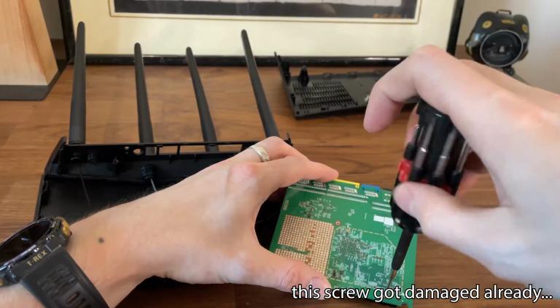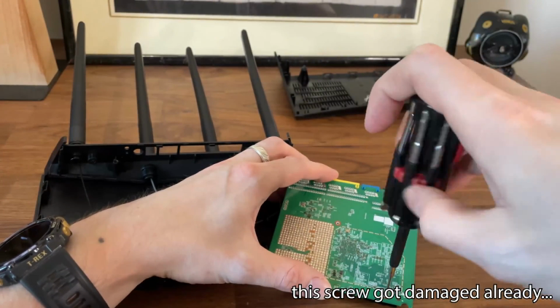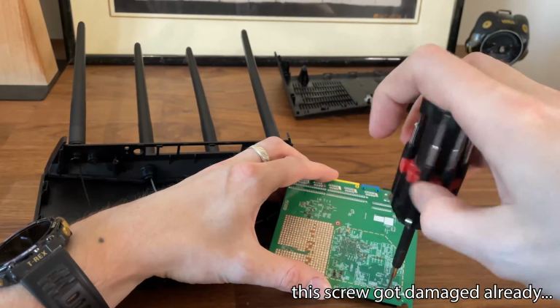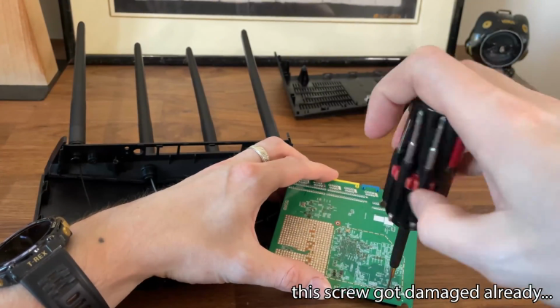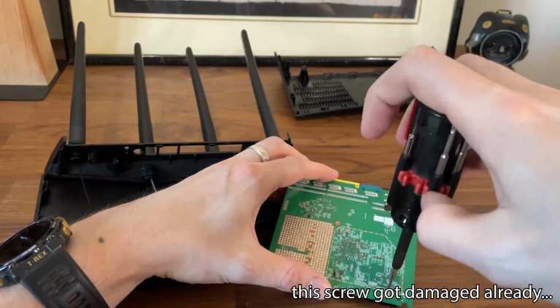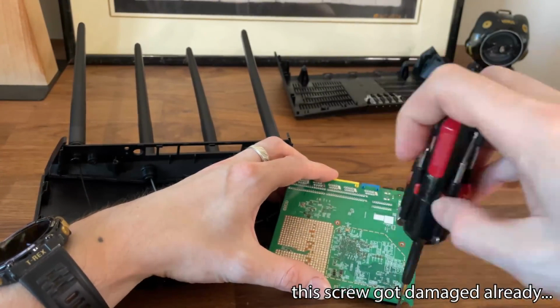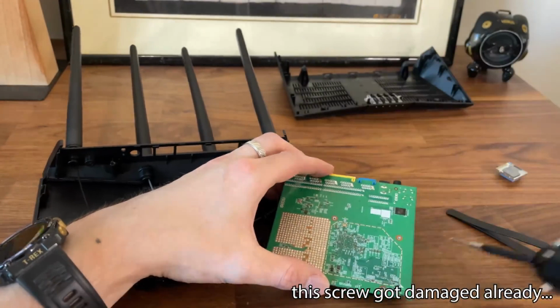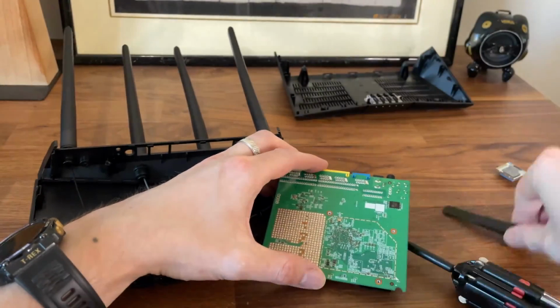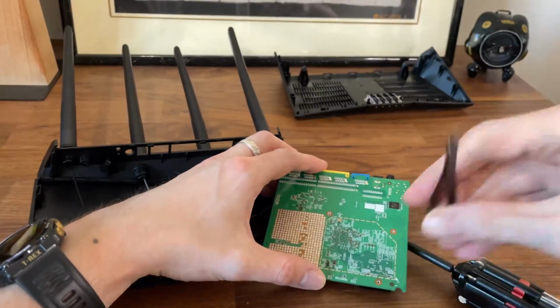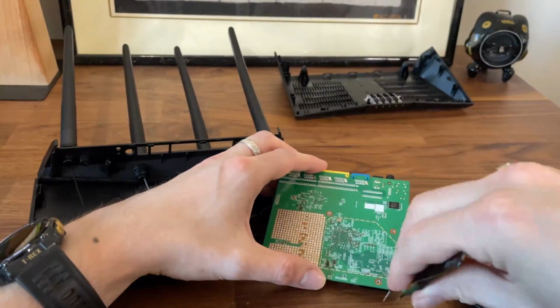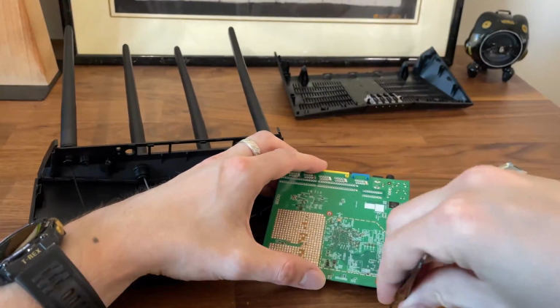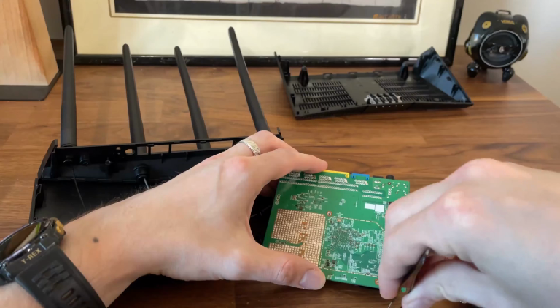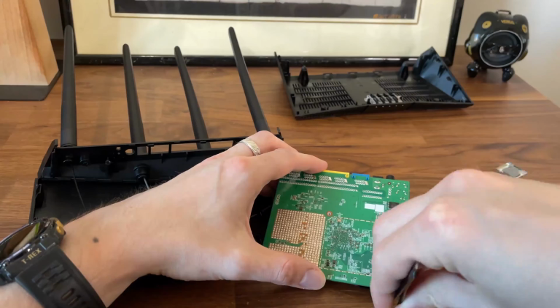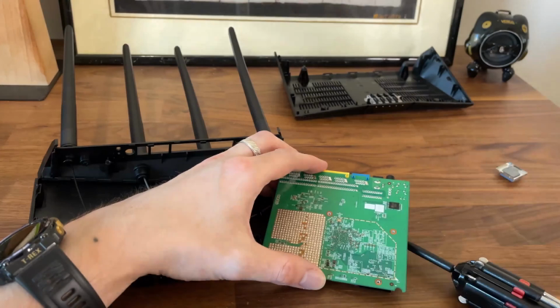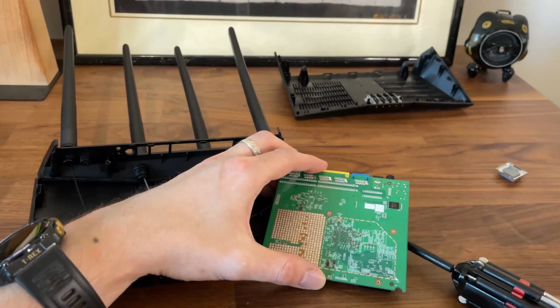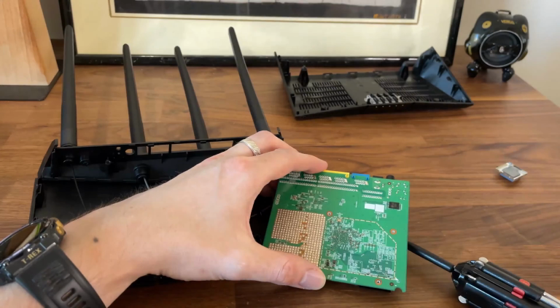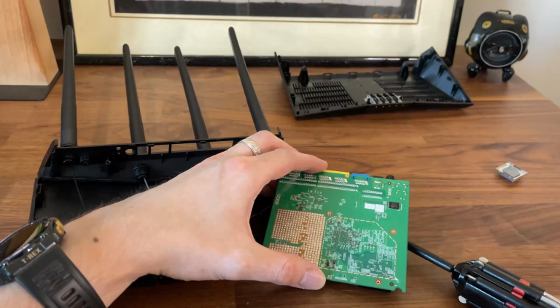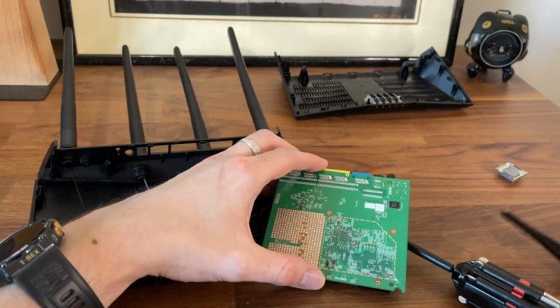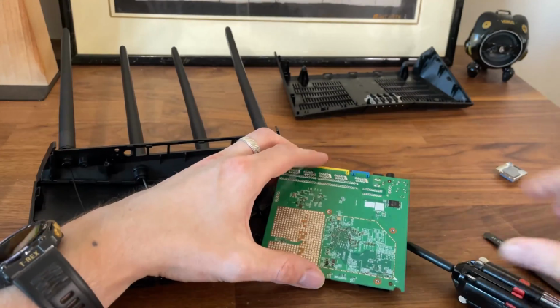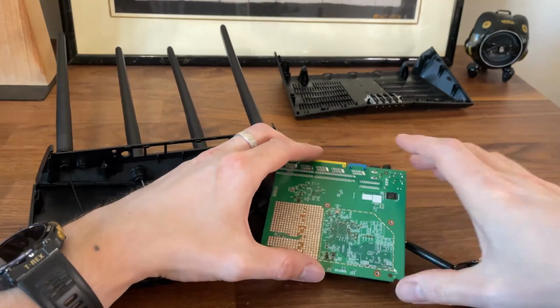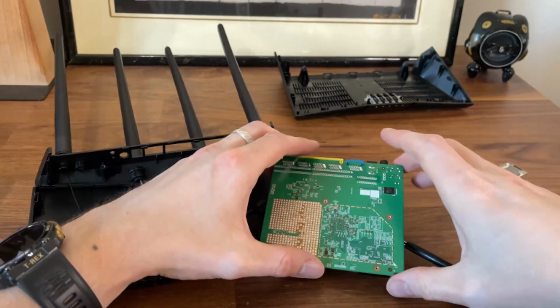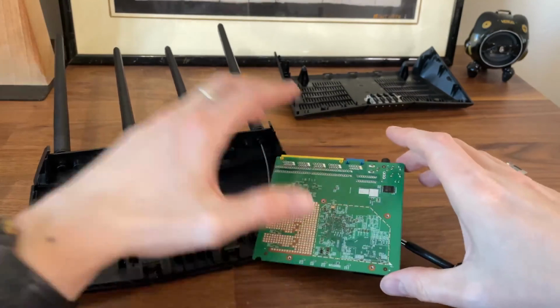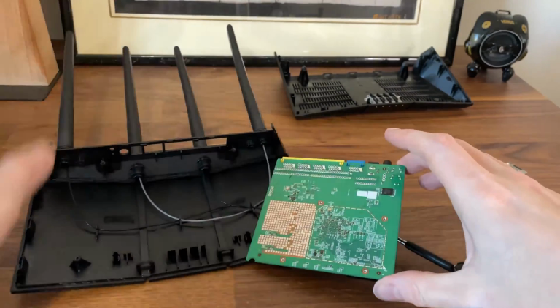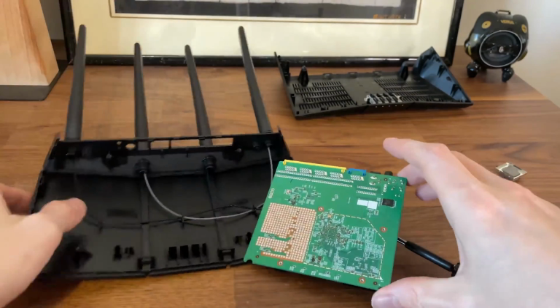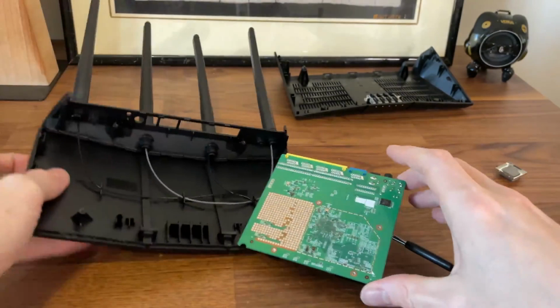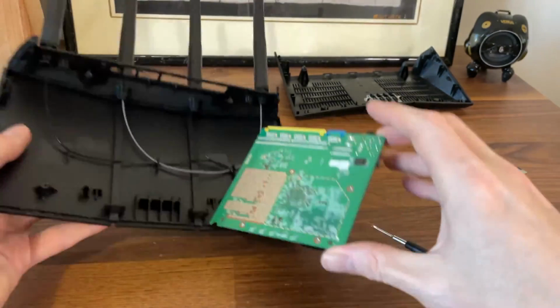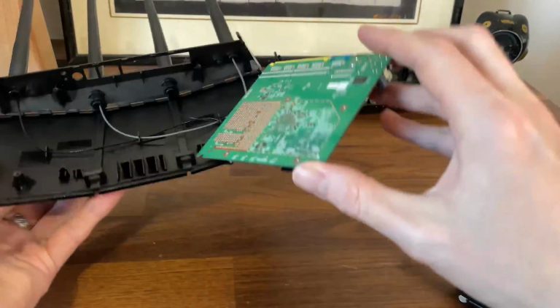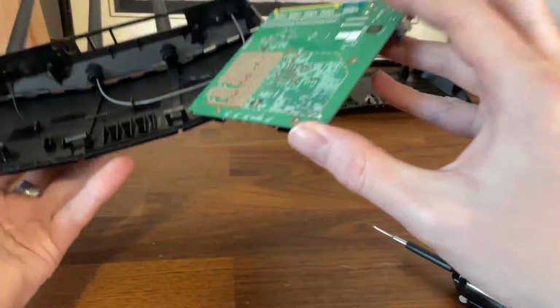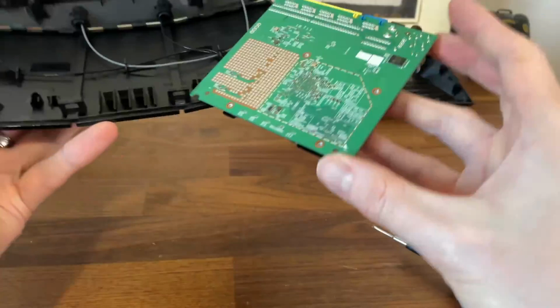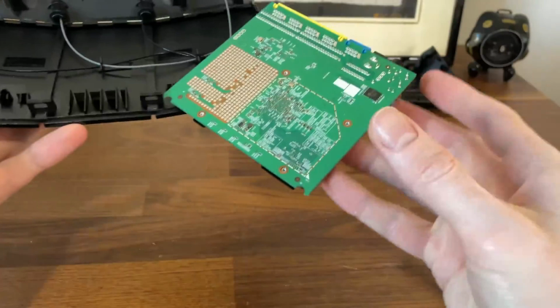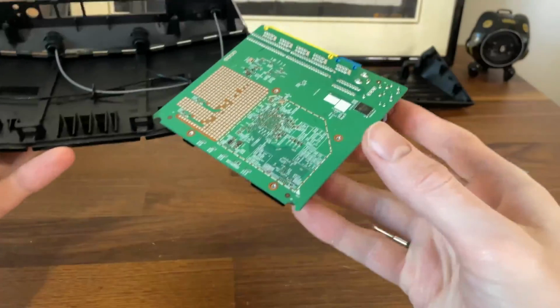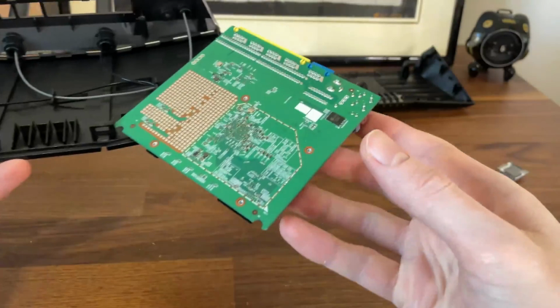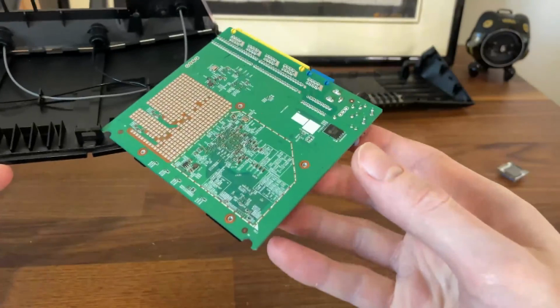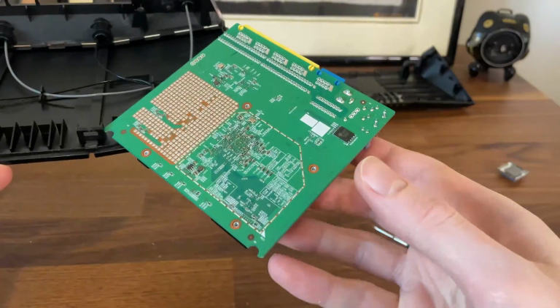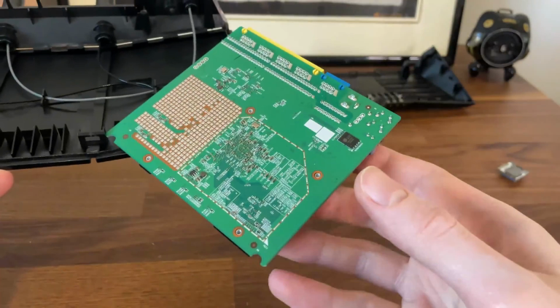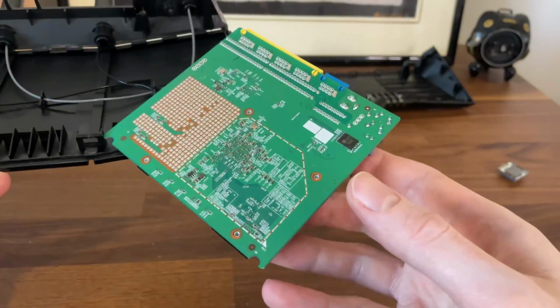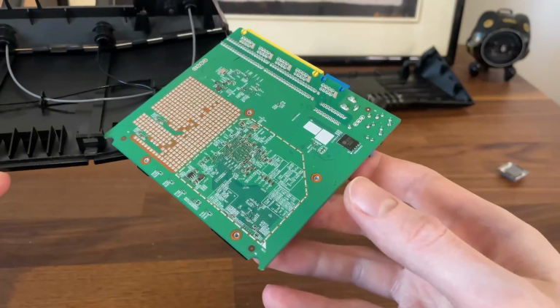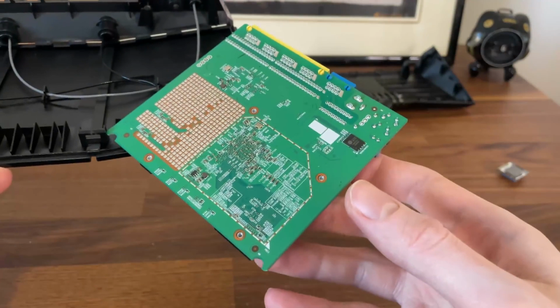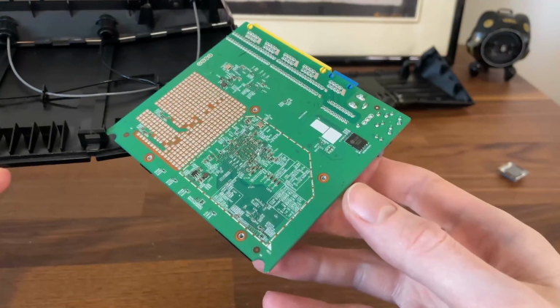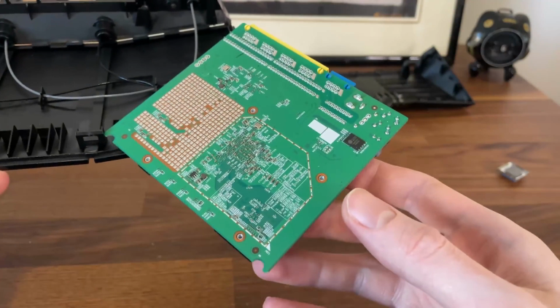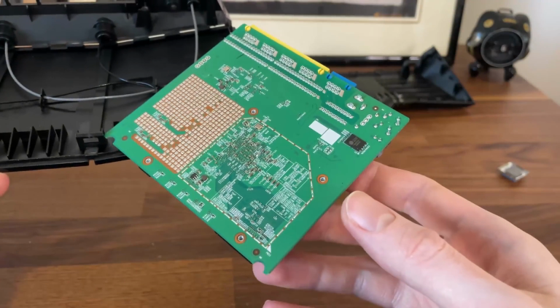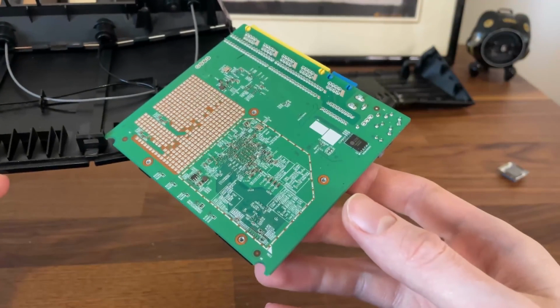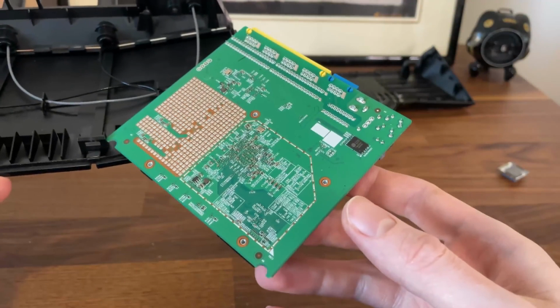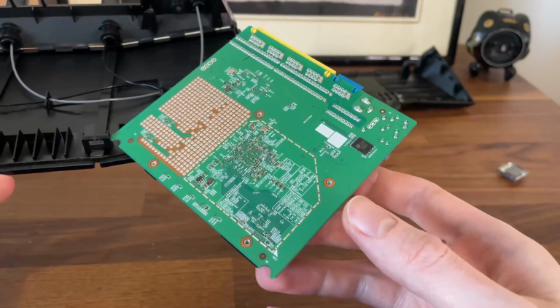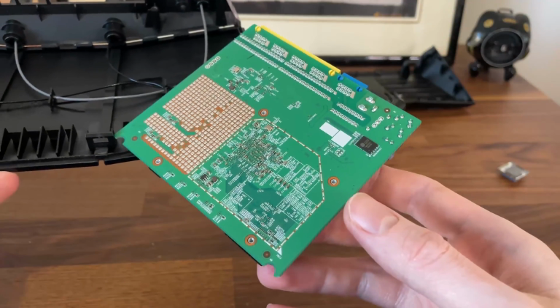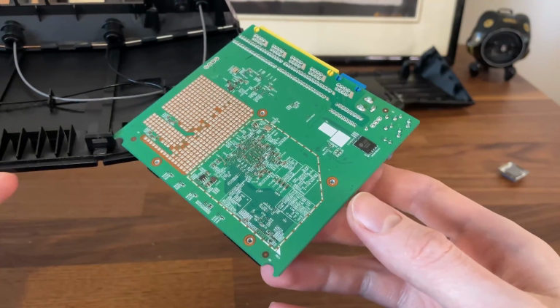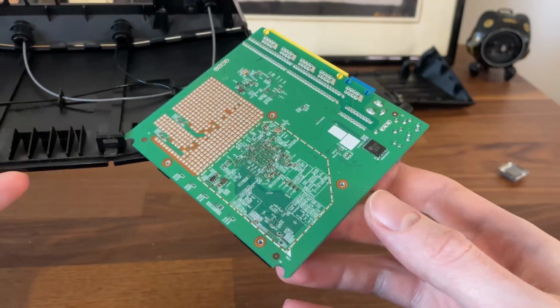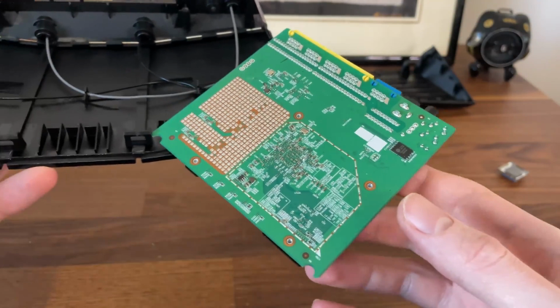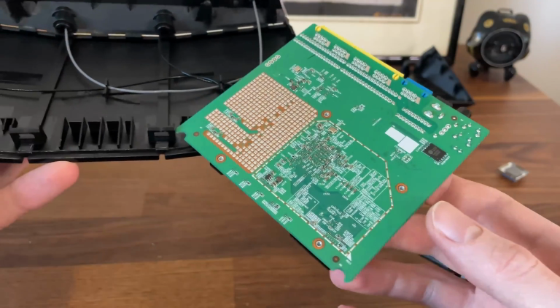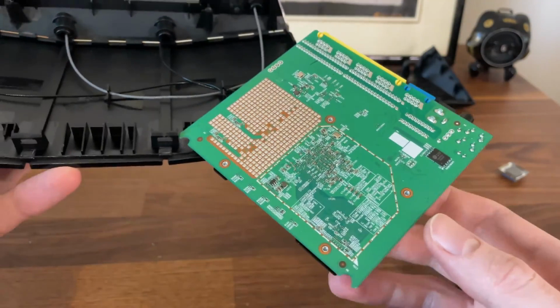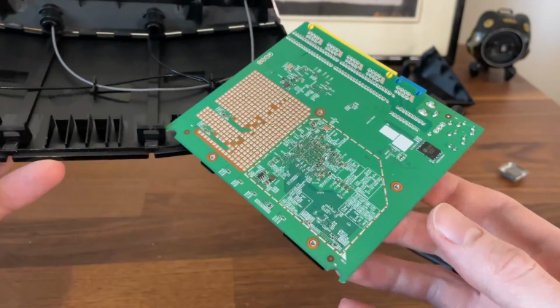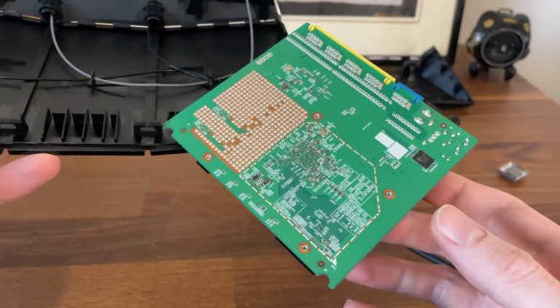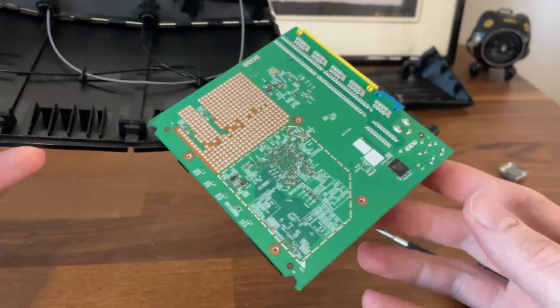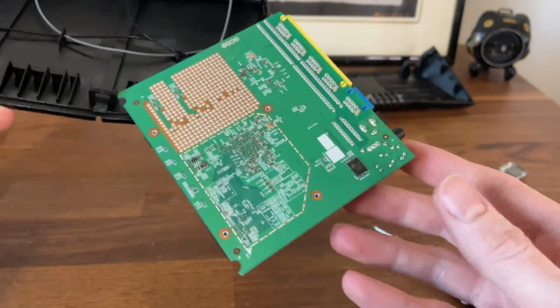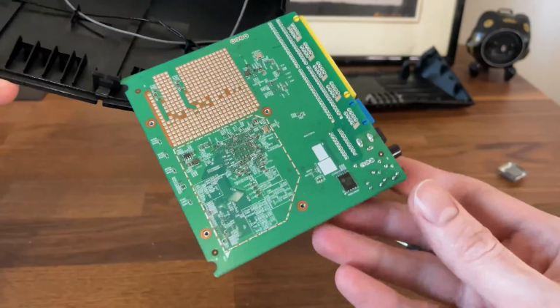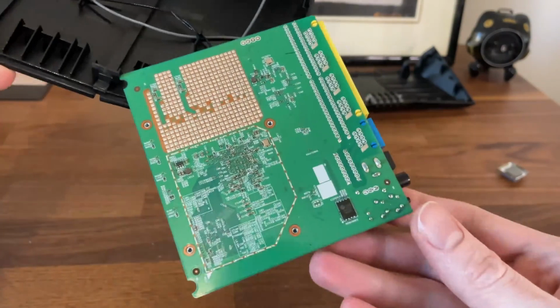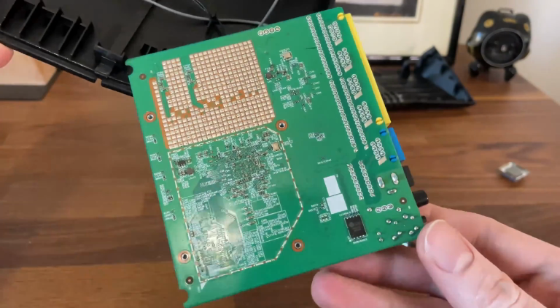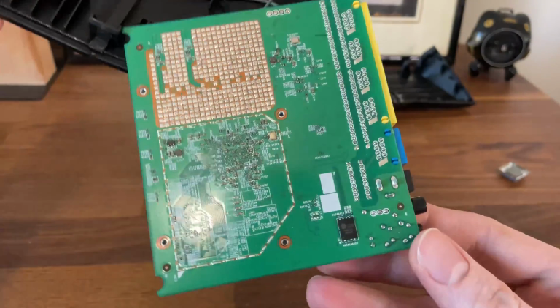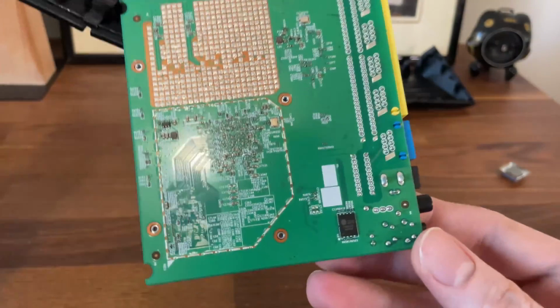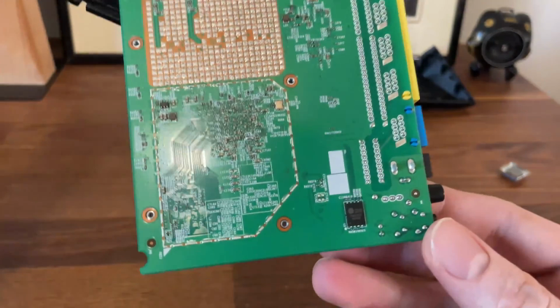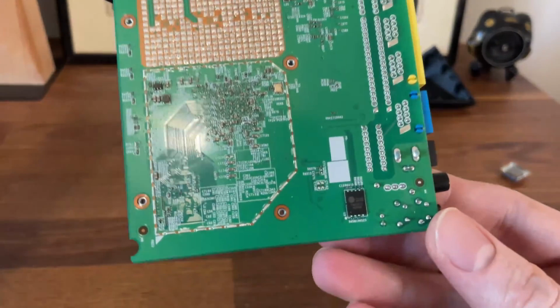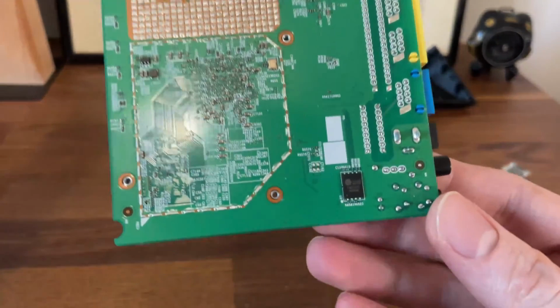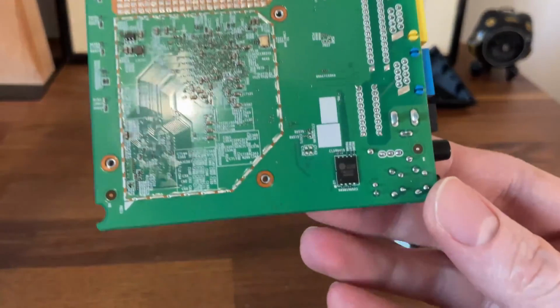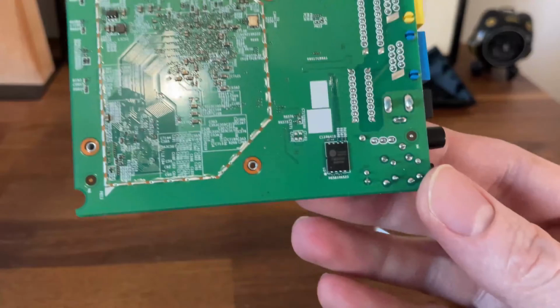I also saw one of the main components here, but the rest can be found on the other side beneath the aluminum cover.